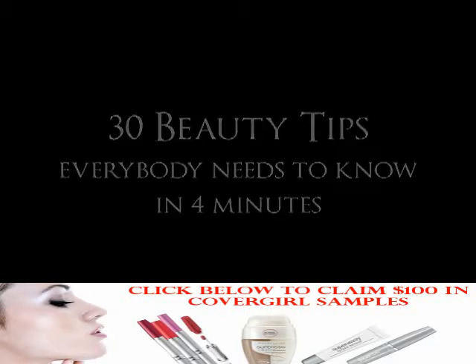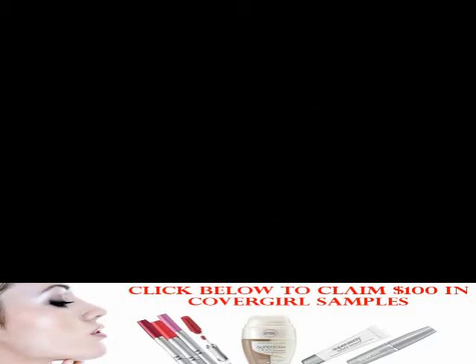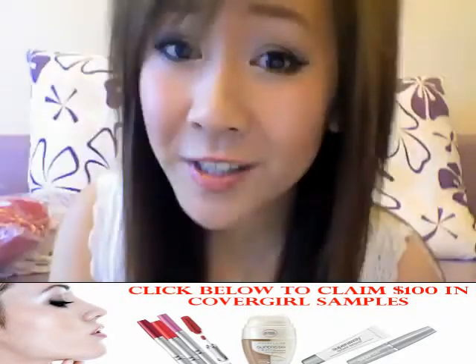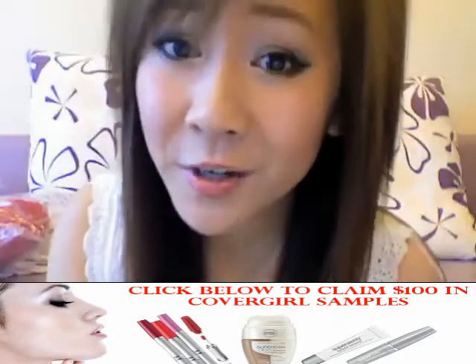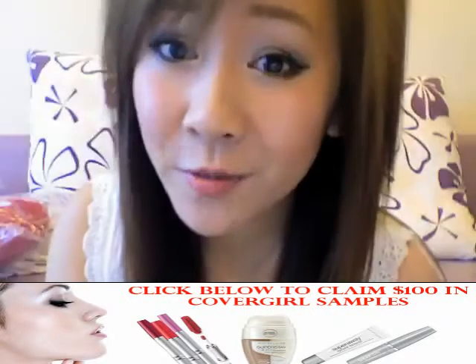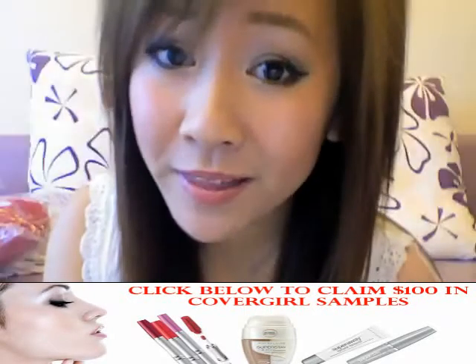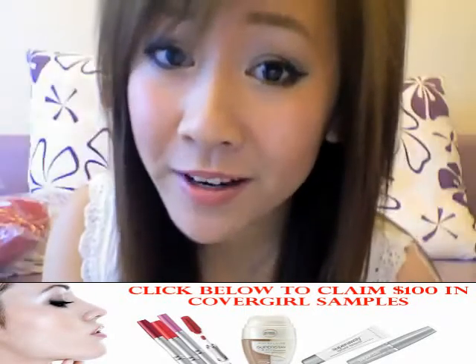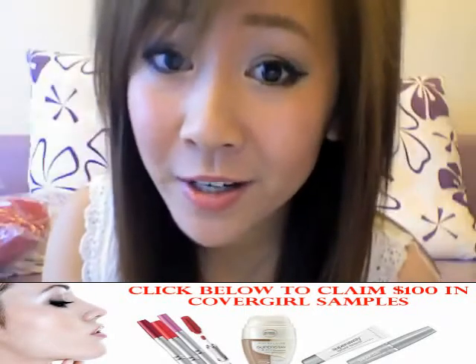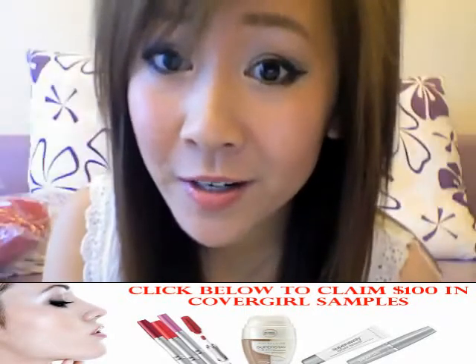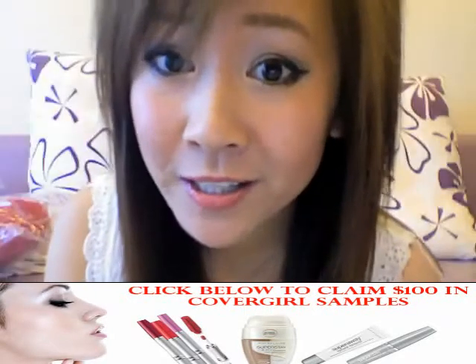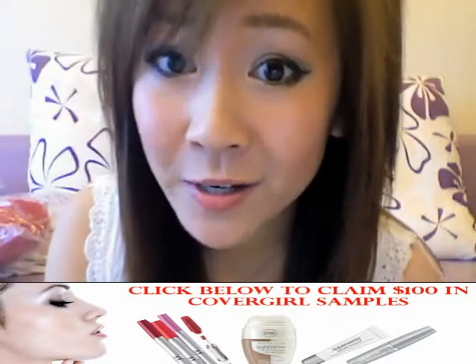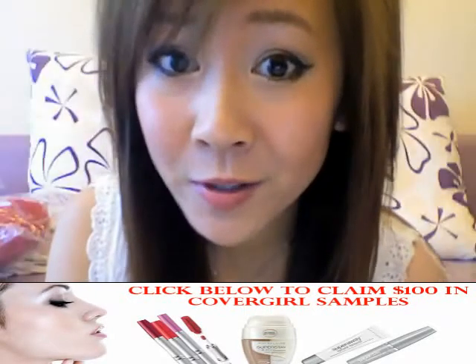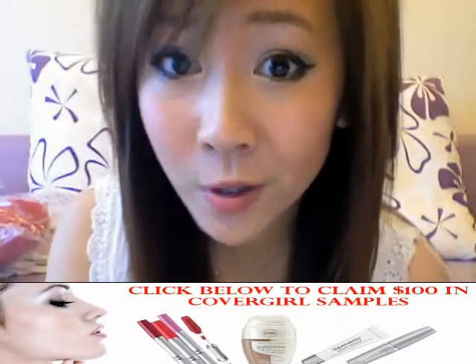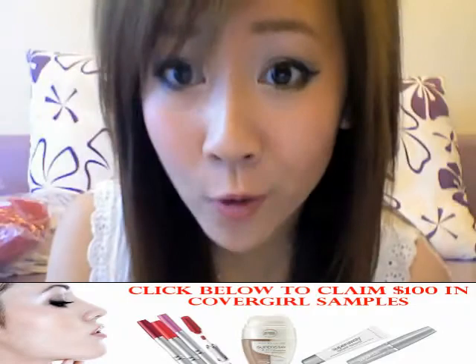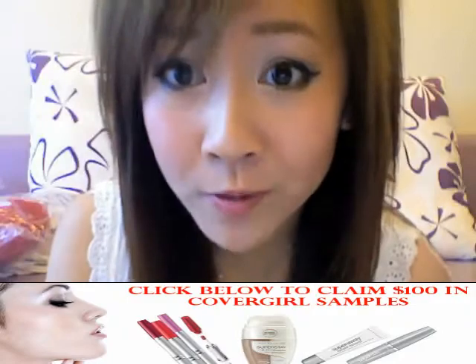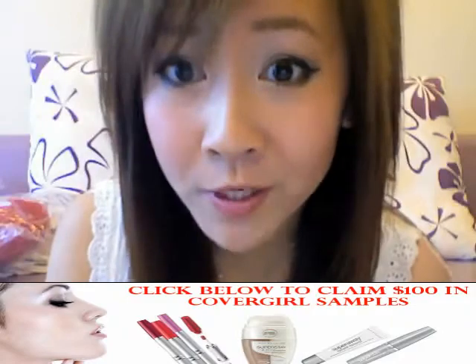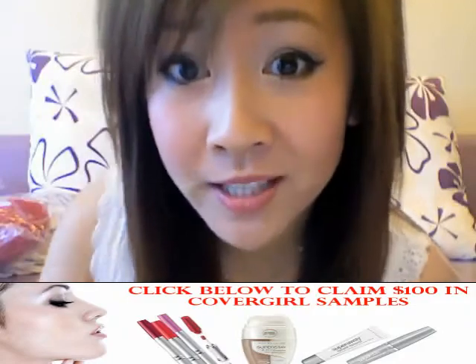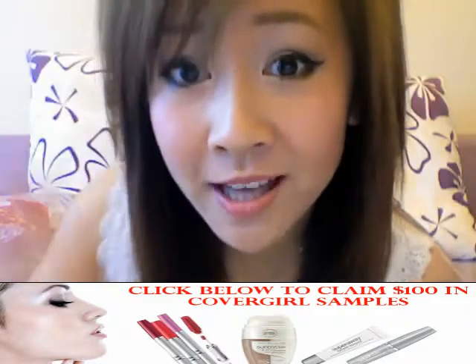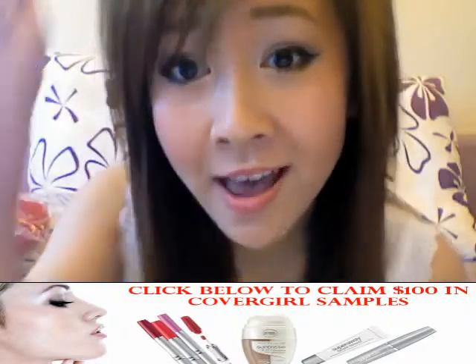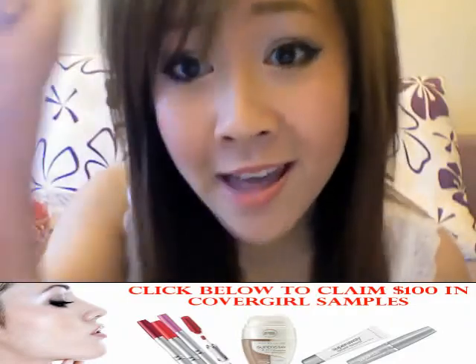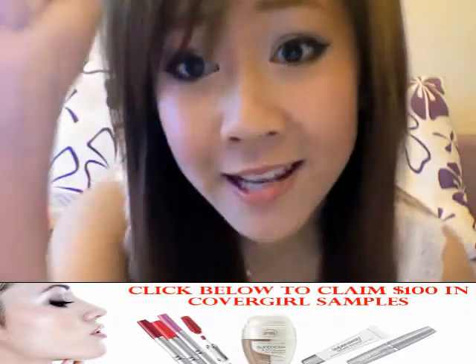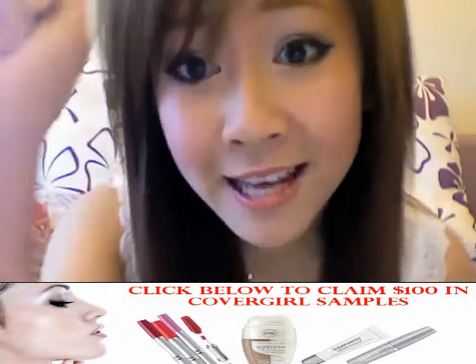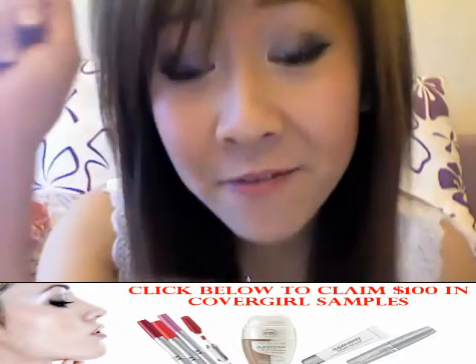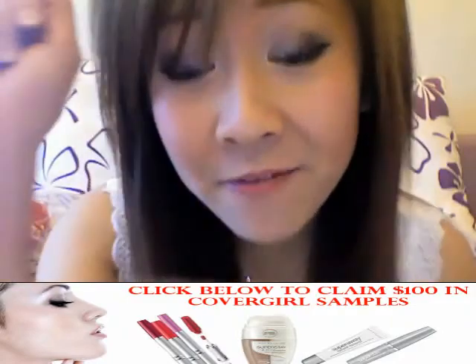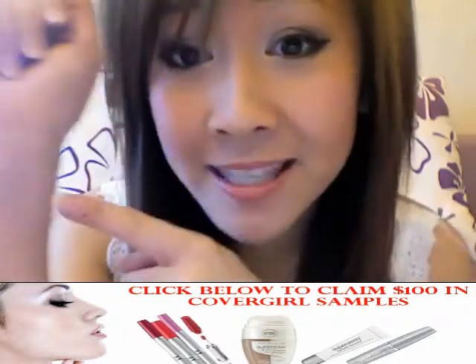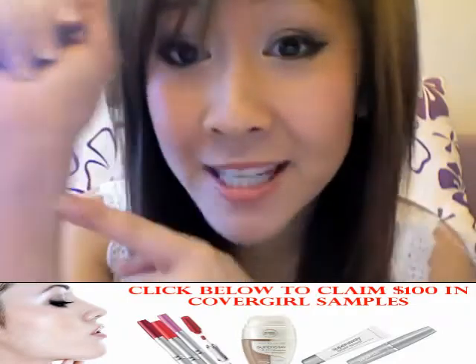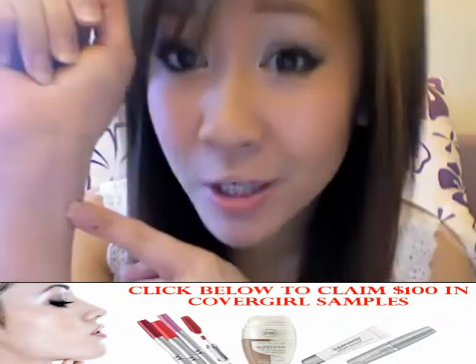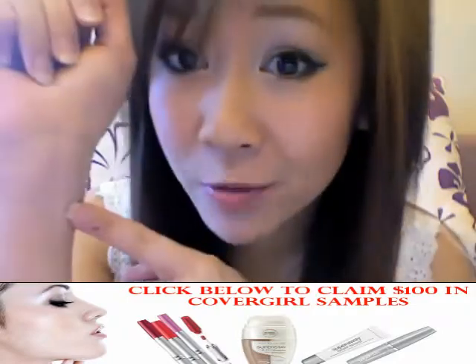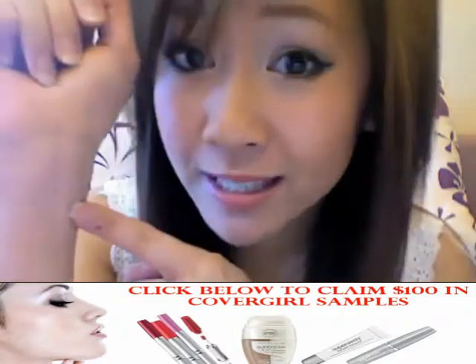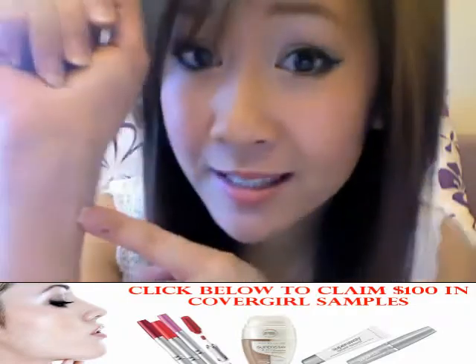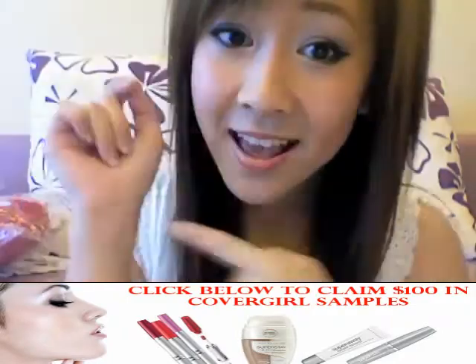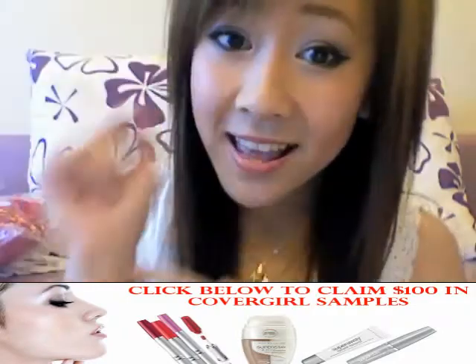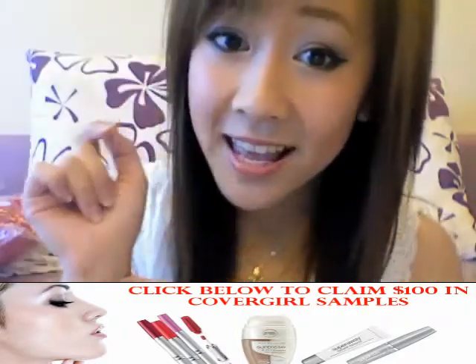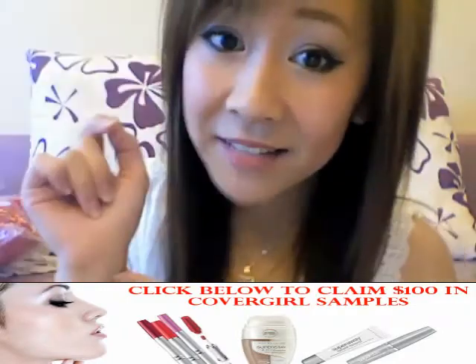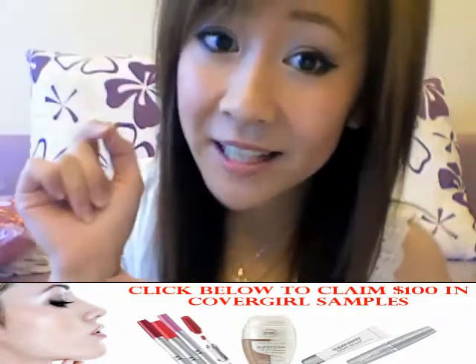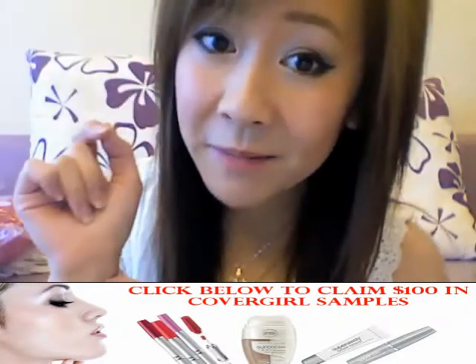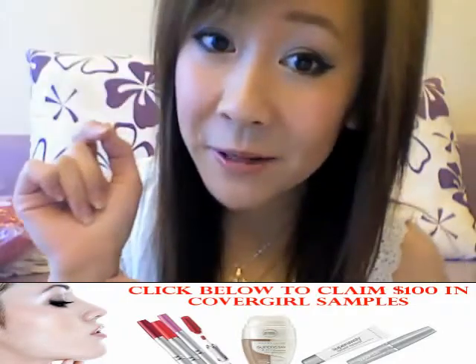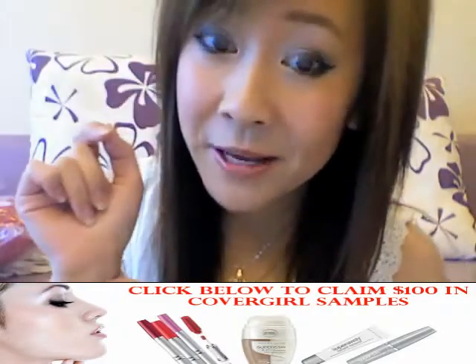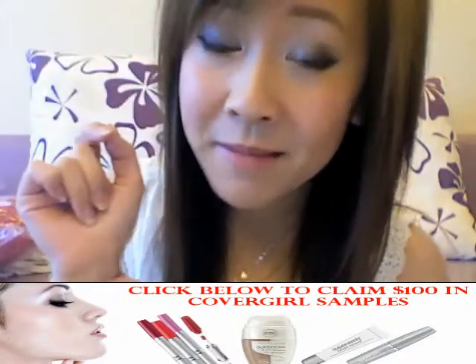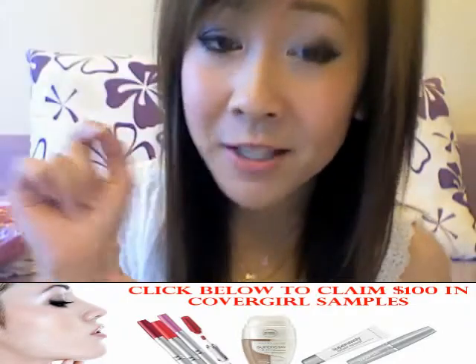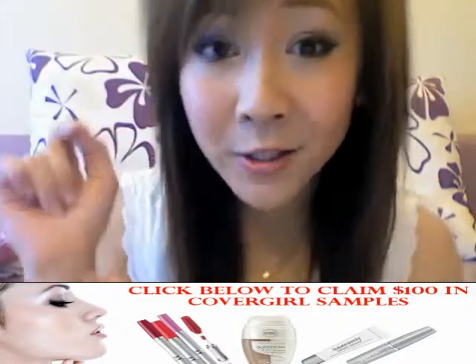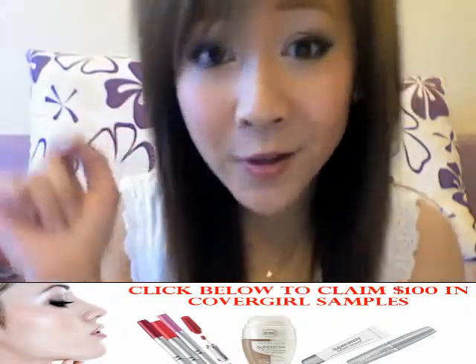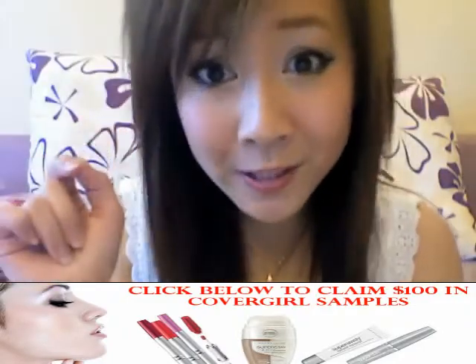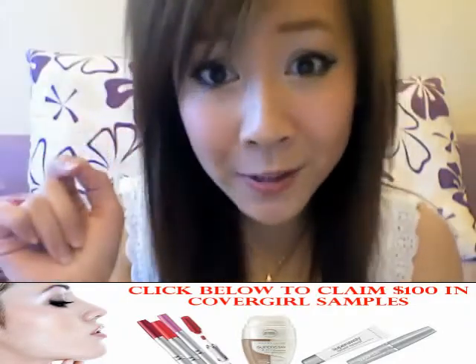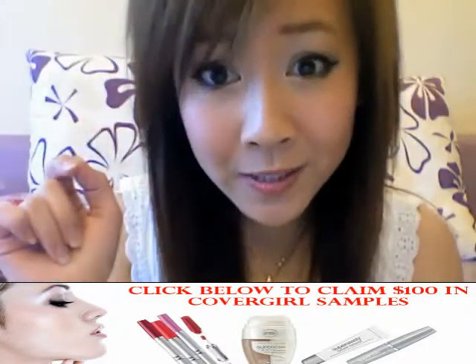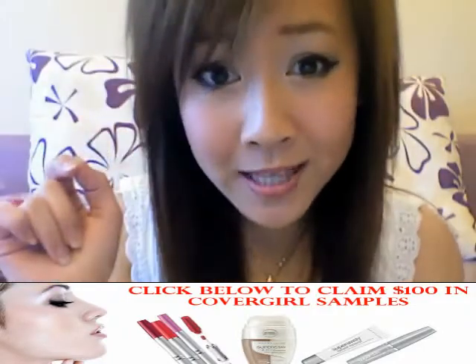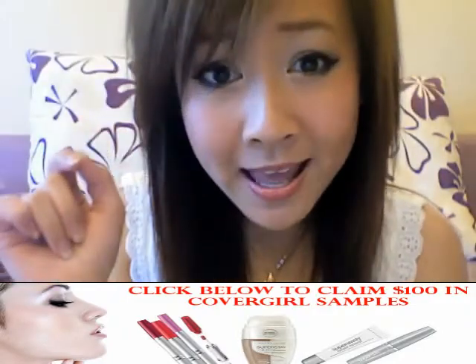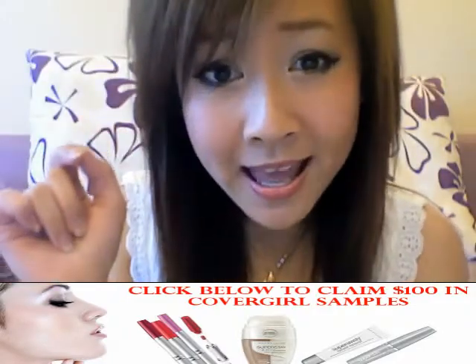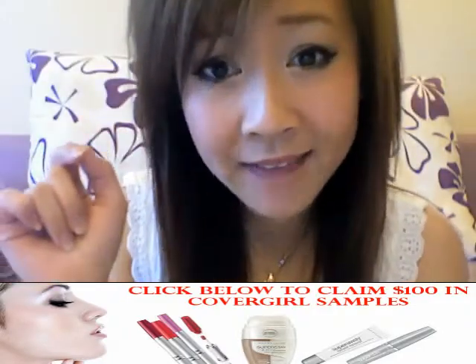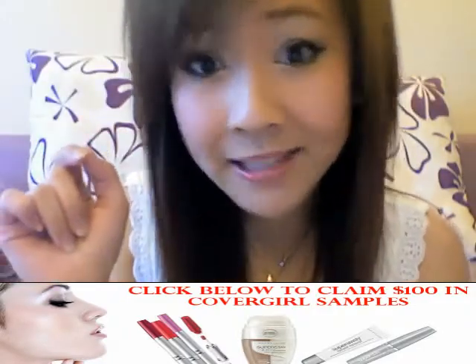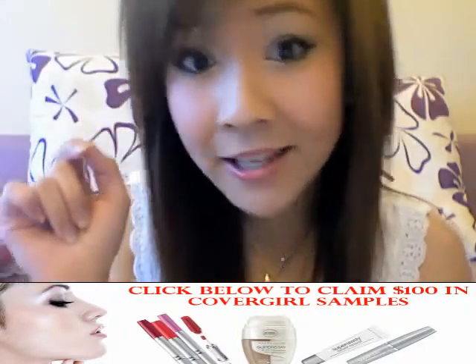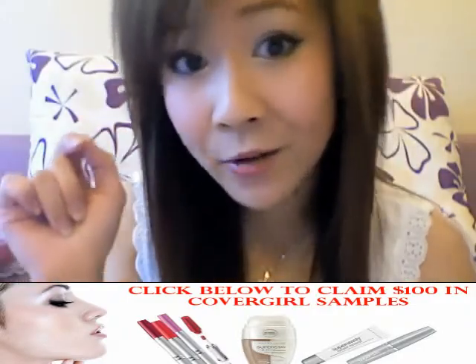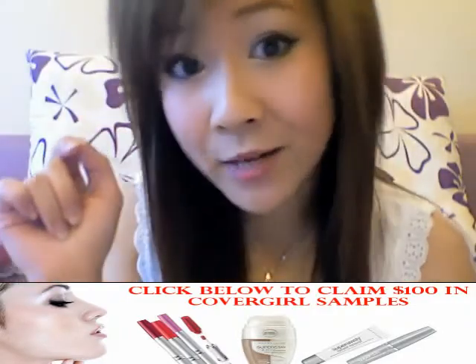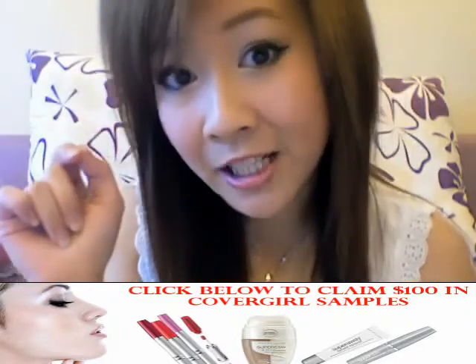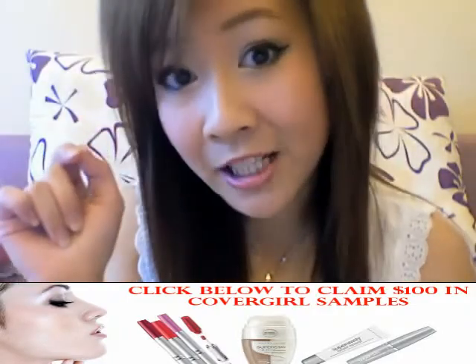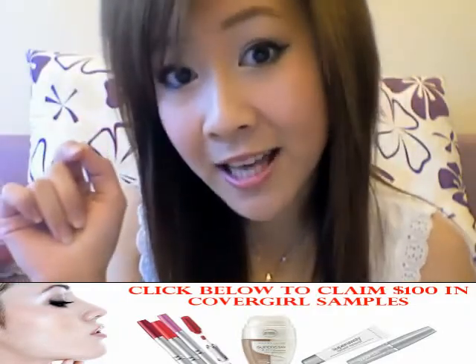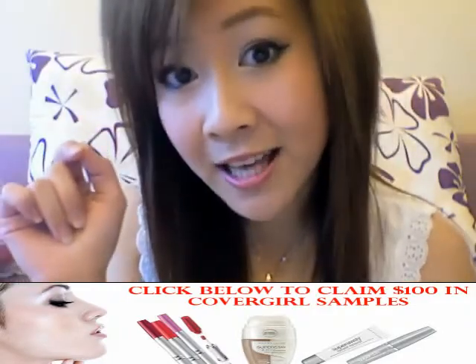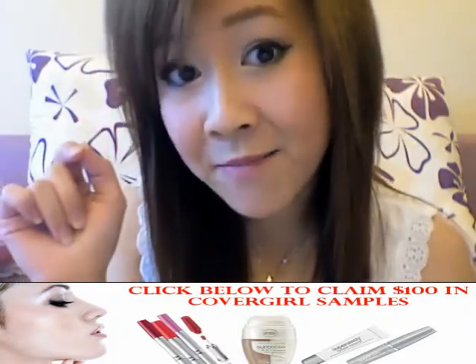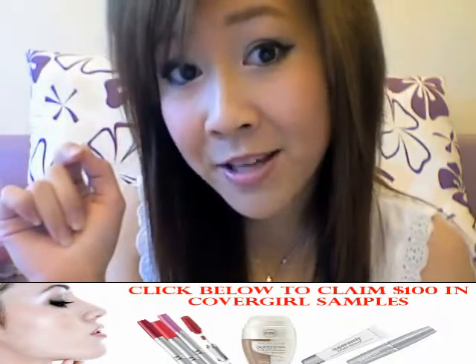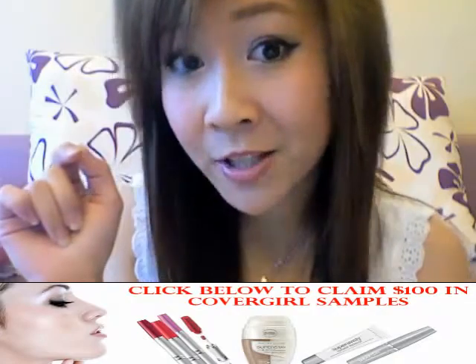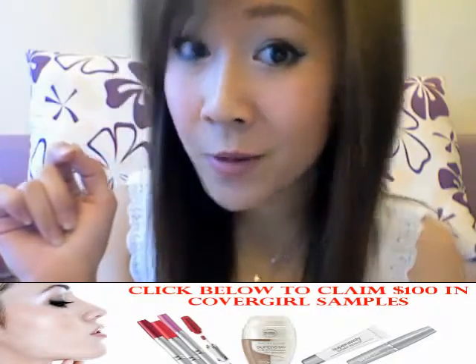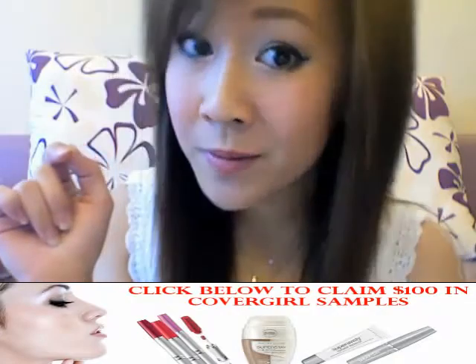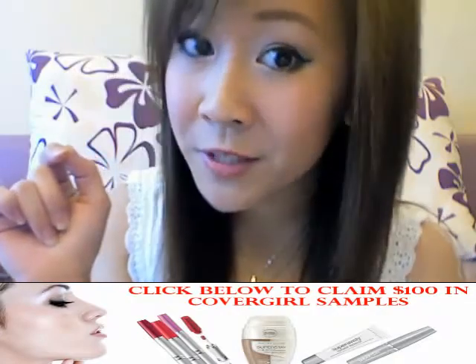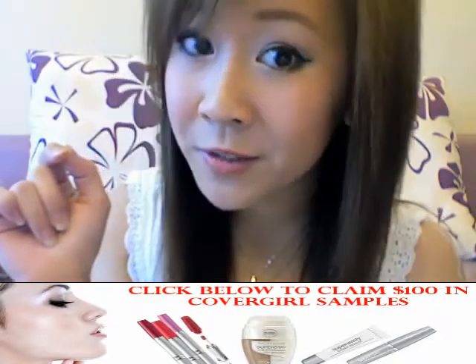To know whether you're cool toned or warm toned, look at the veins in your wrists. If they look blue, it means you're cool toned. If they look greenish, it means you're warm toned.